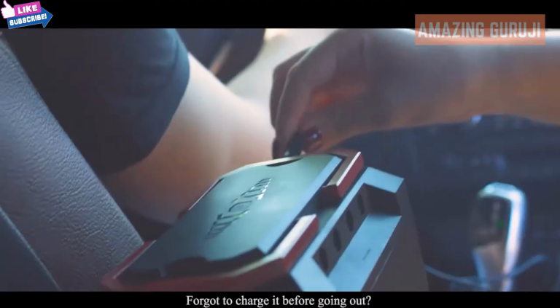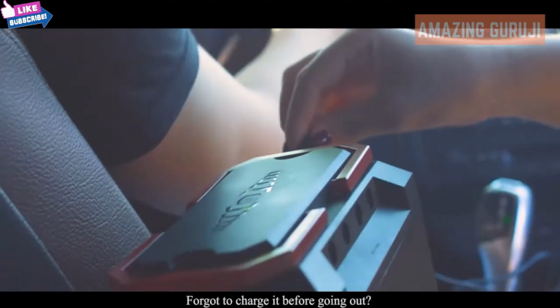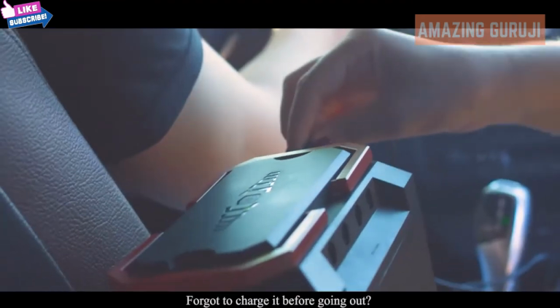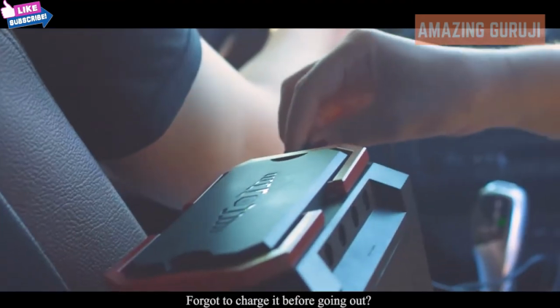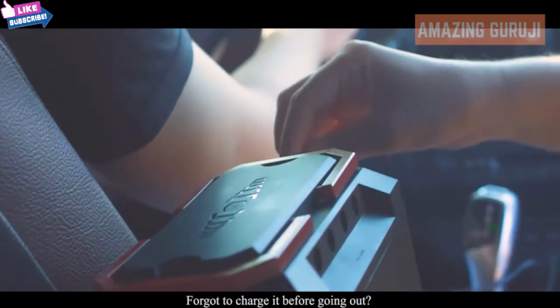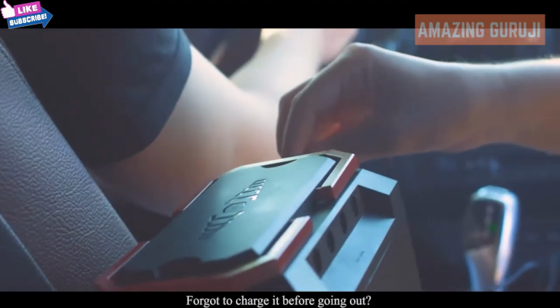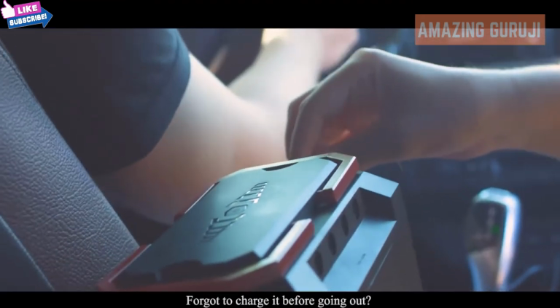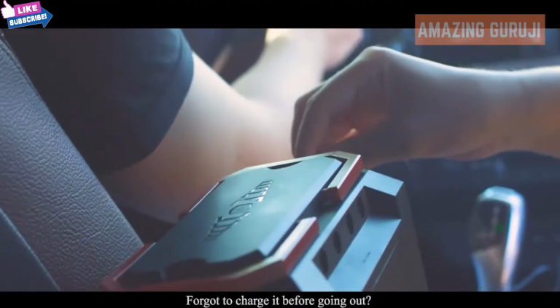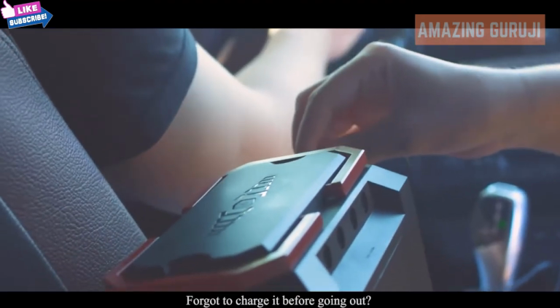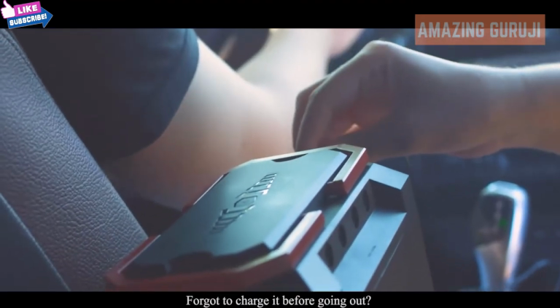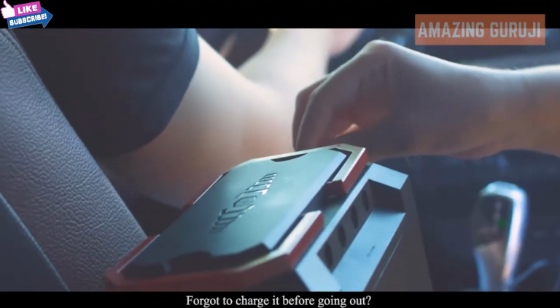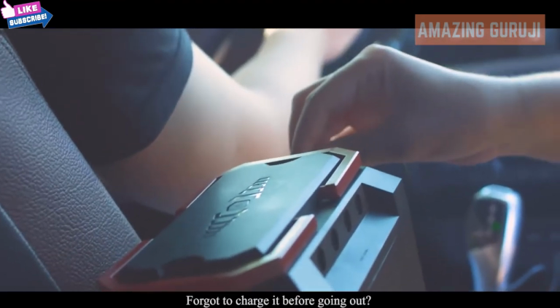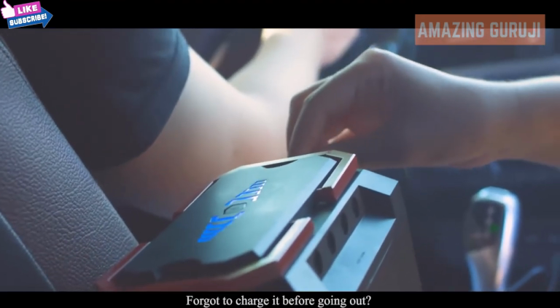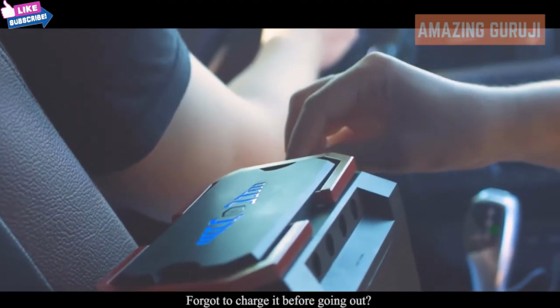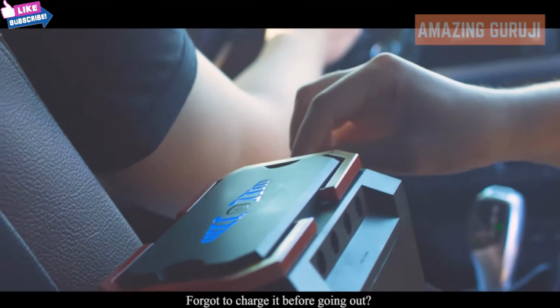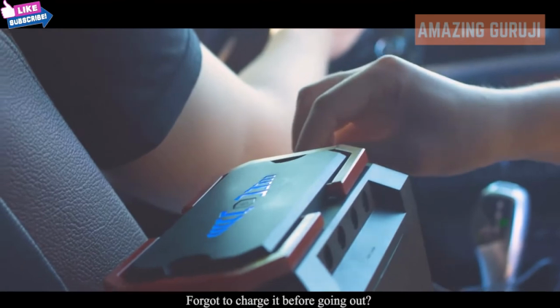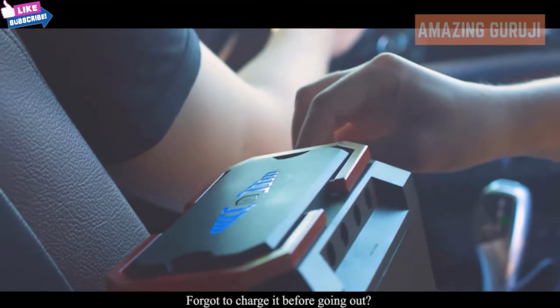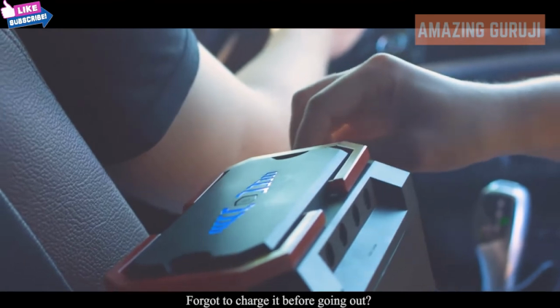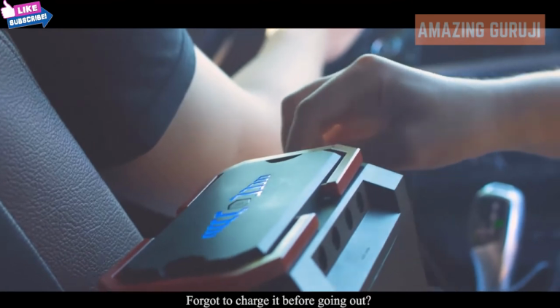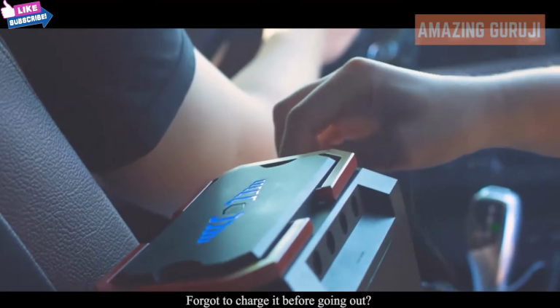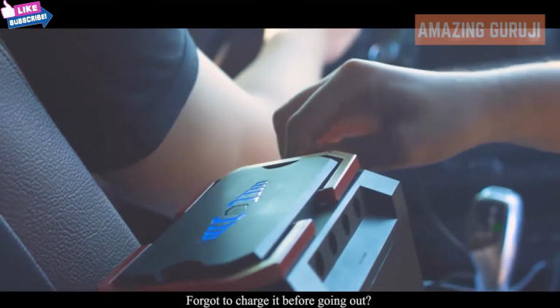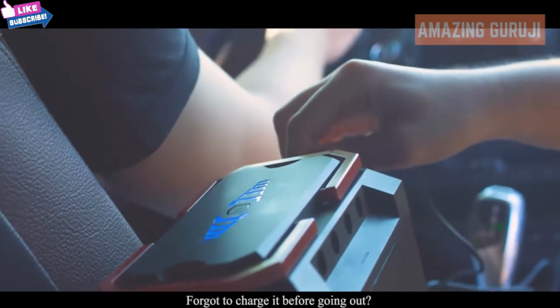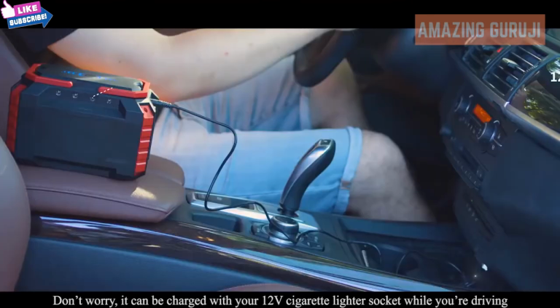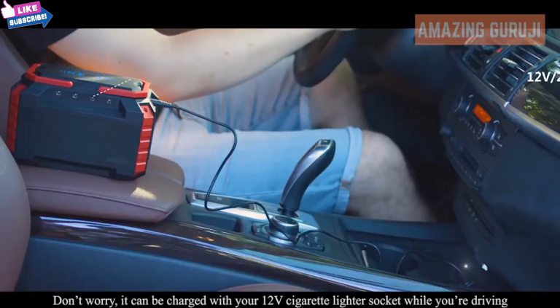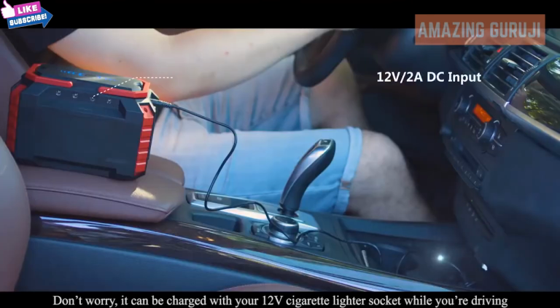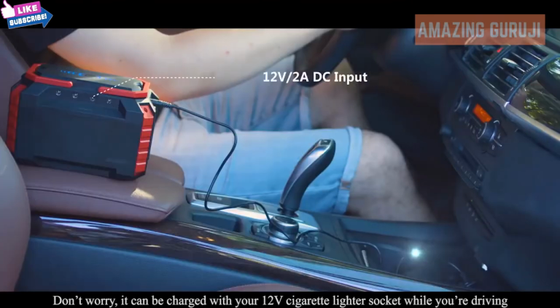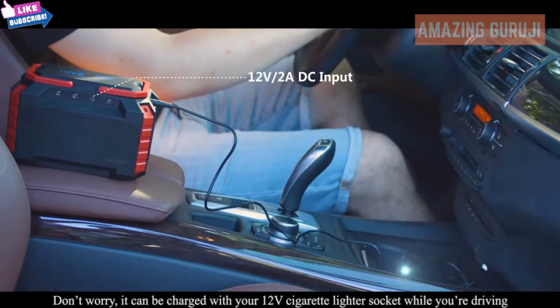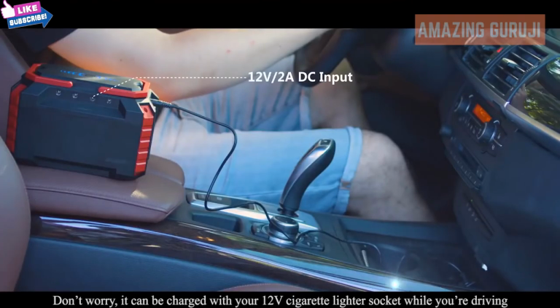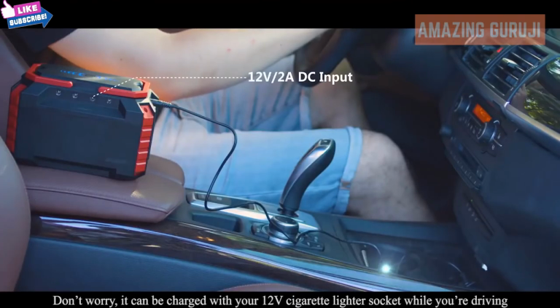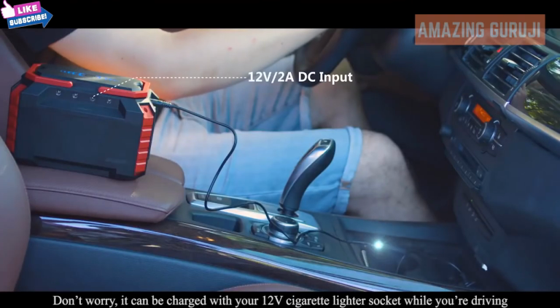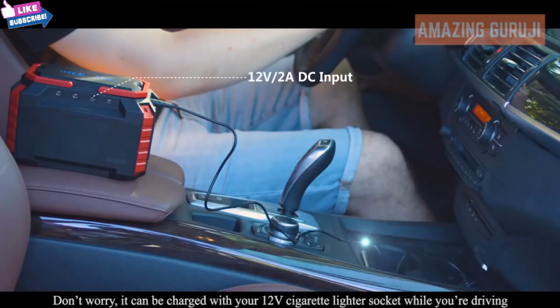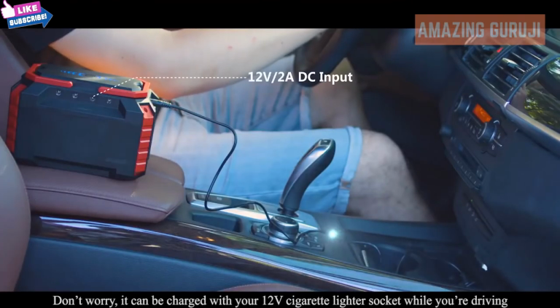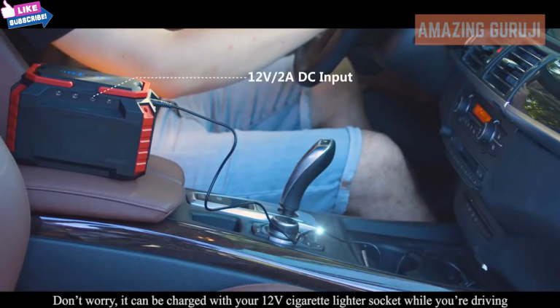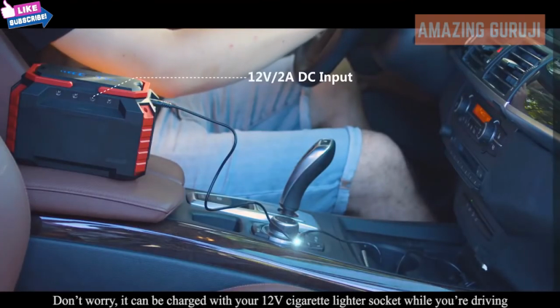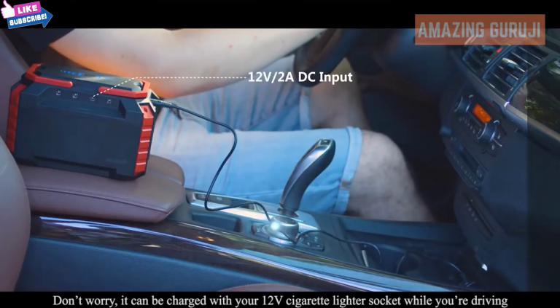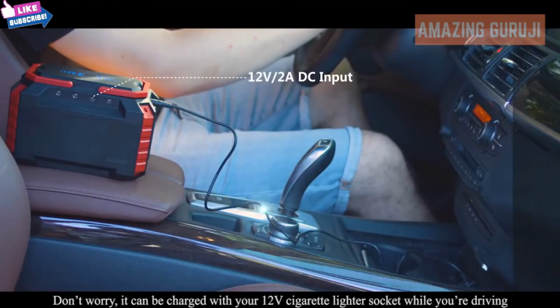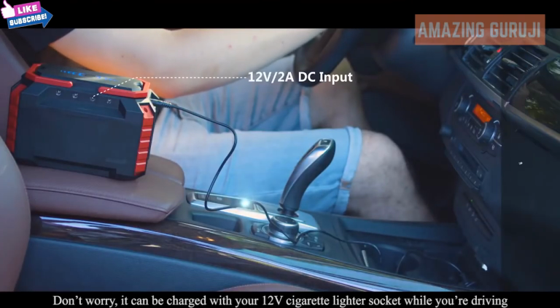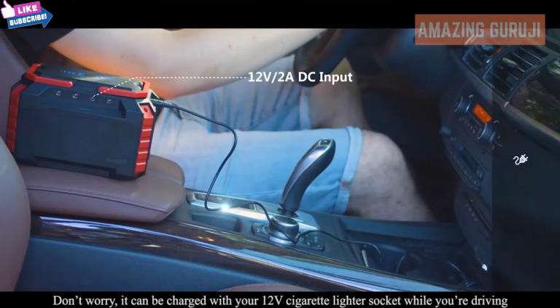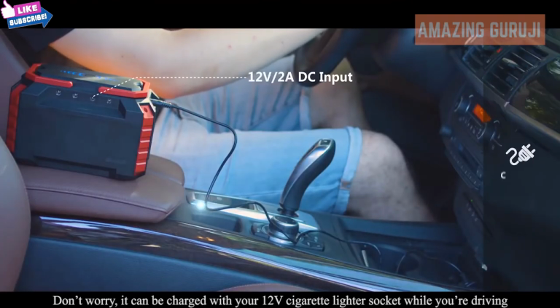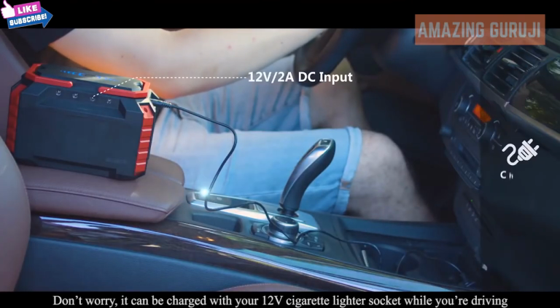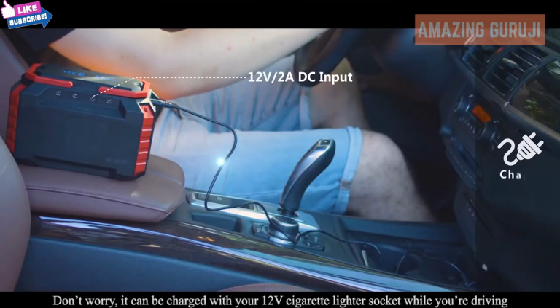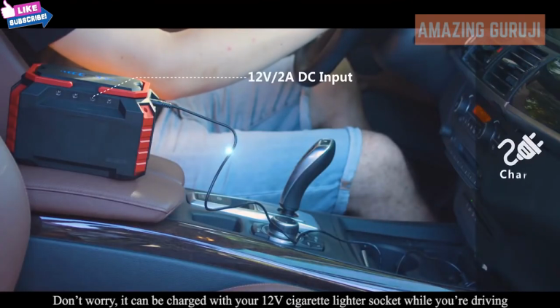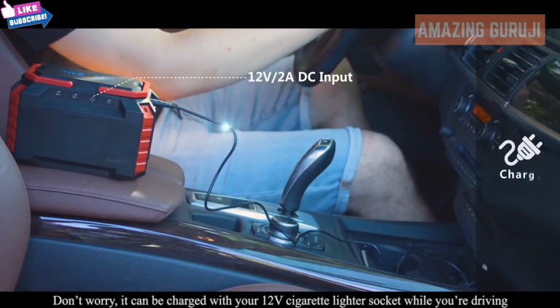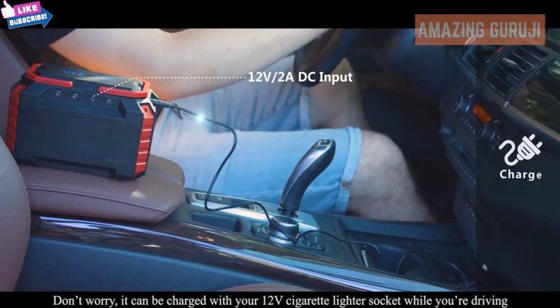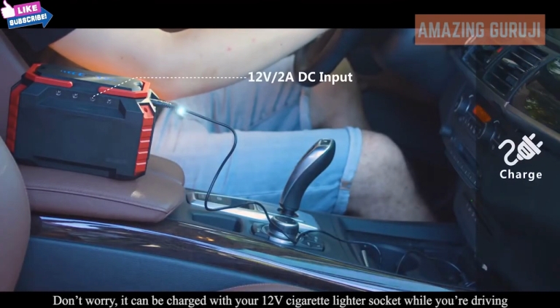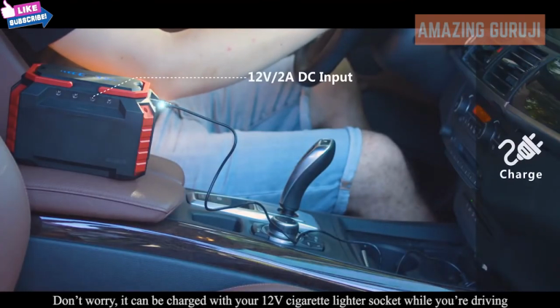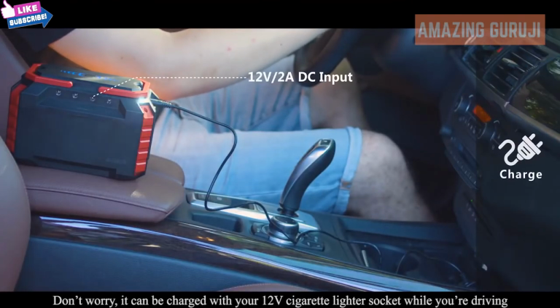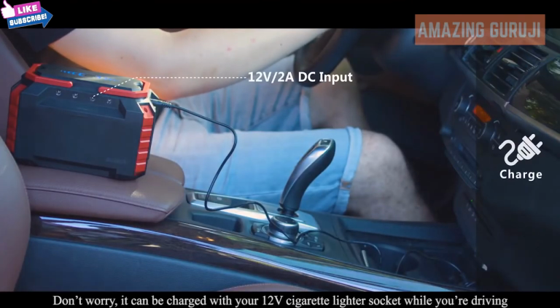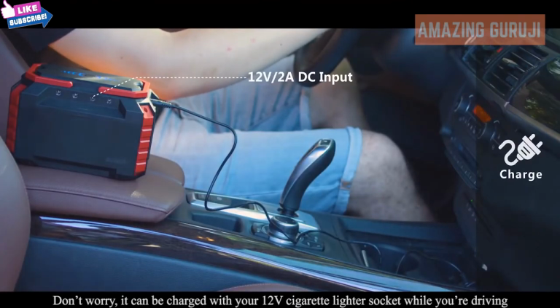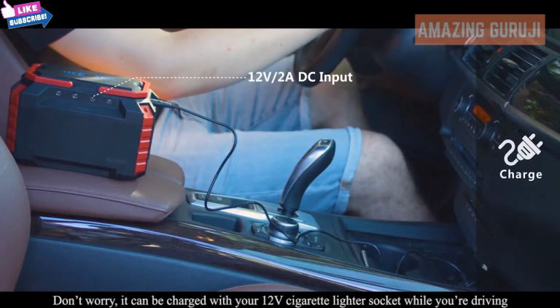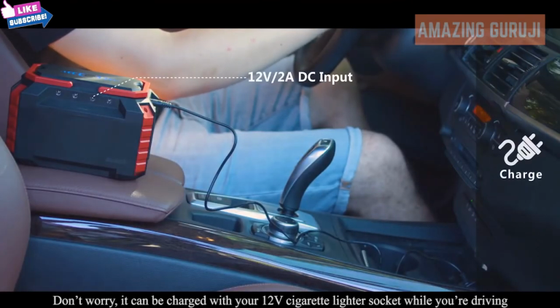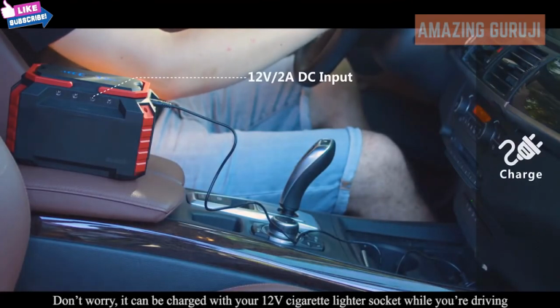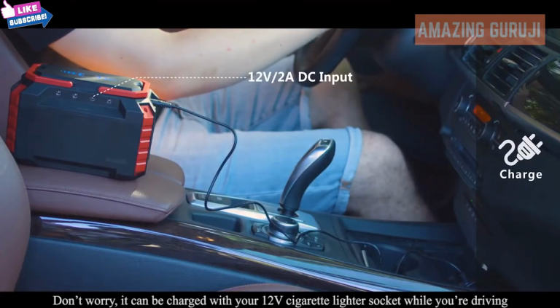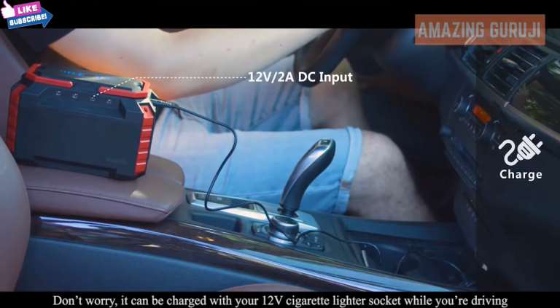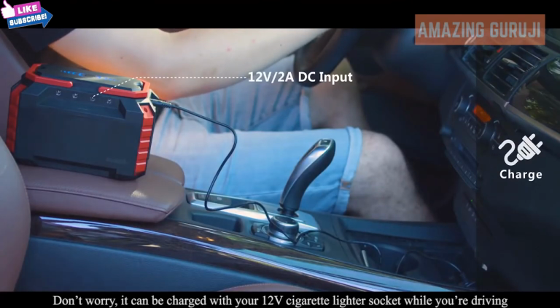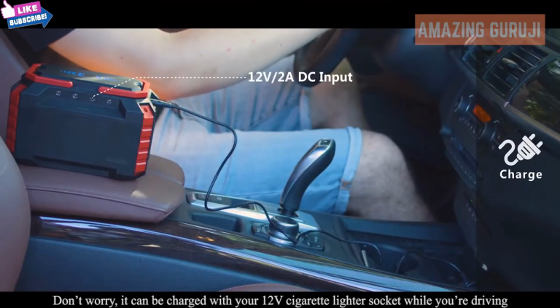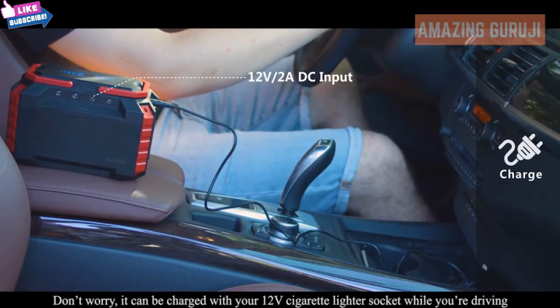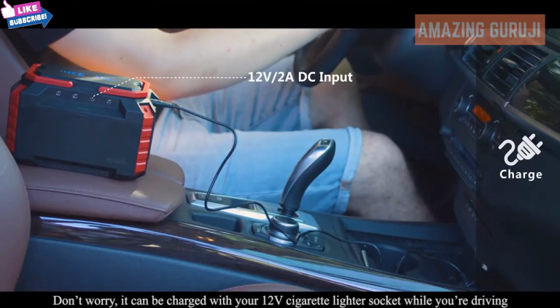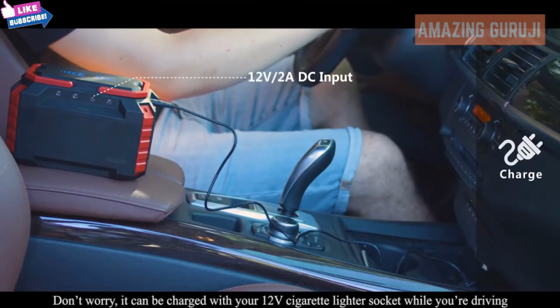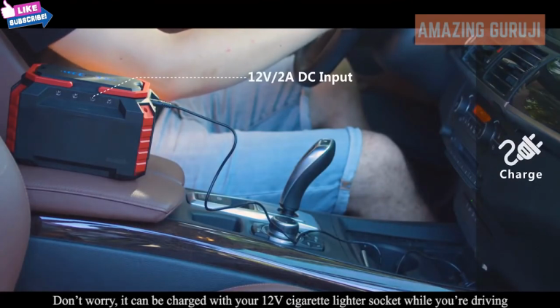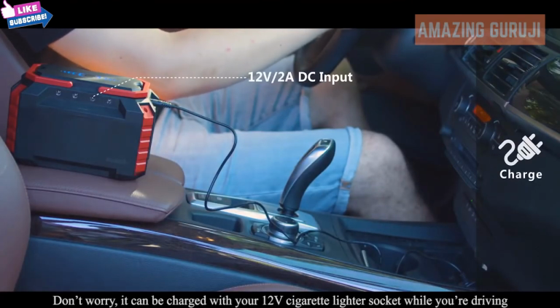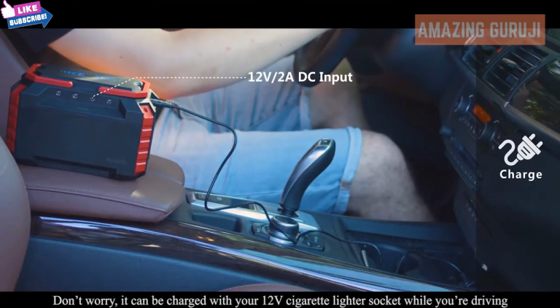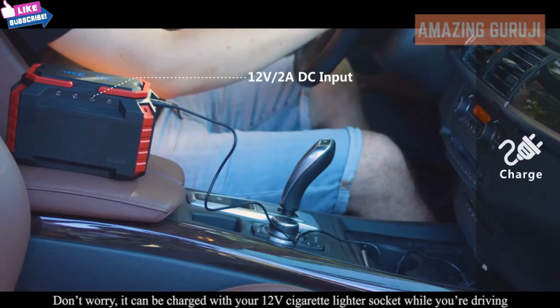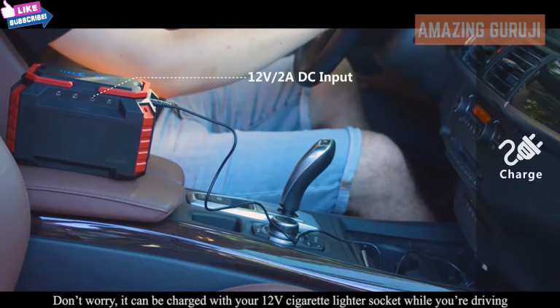Forgot to charge it before going out? Don't worry — it can be charged with your 12 volt cigarette lighter socket while you're driving.